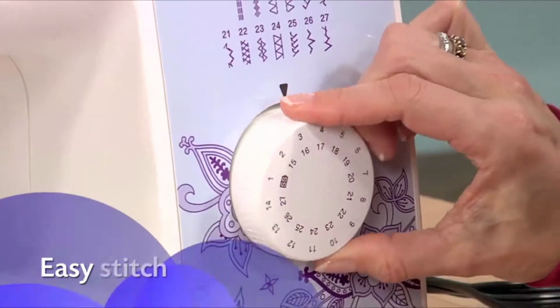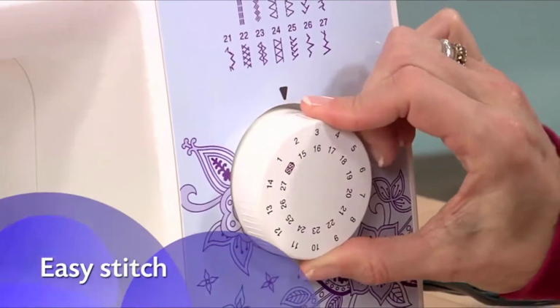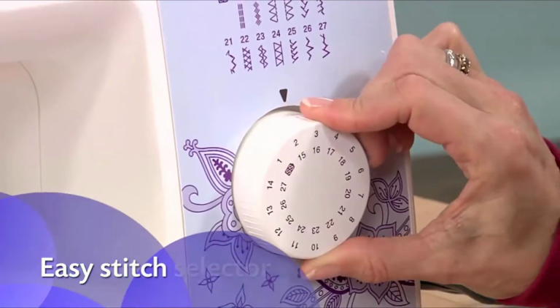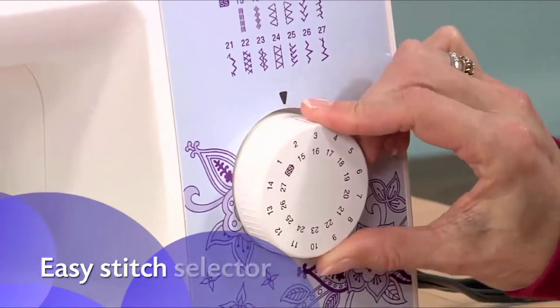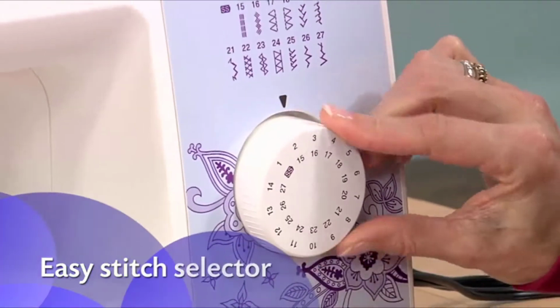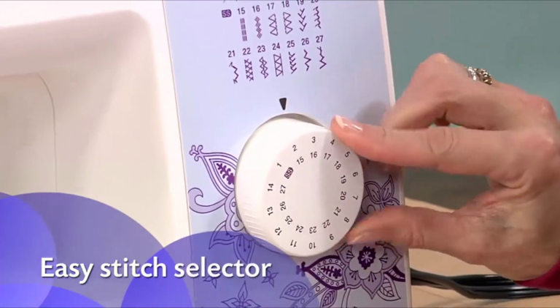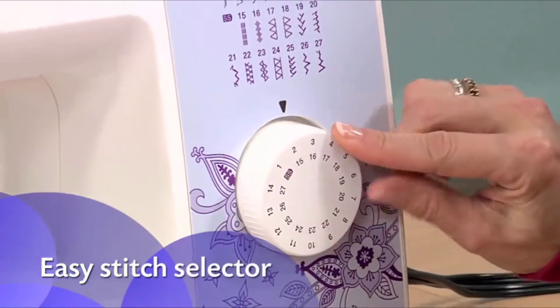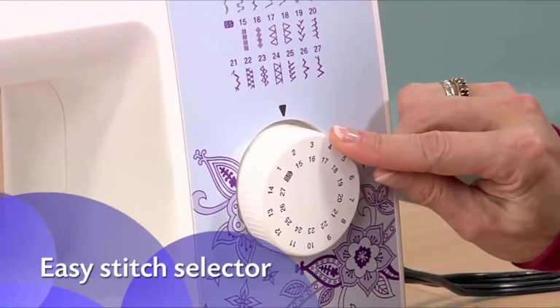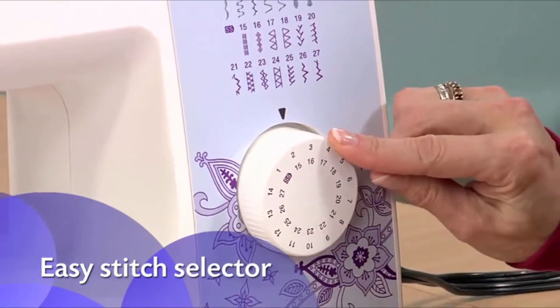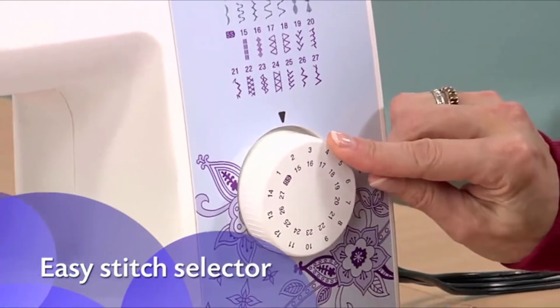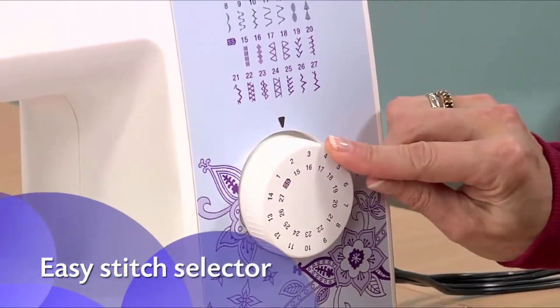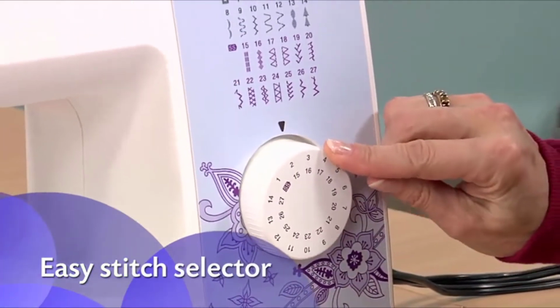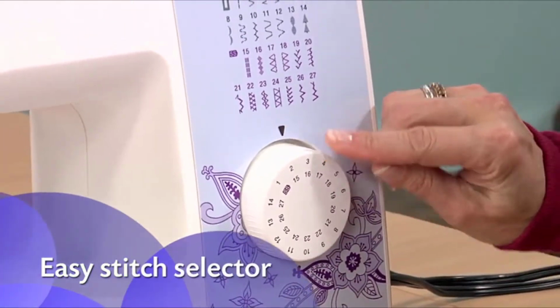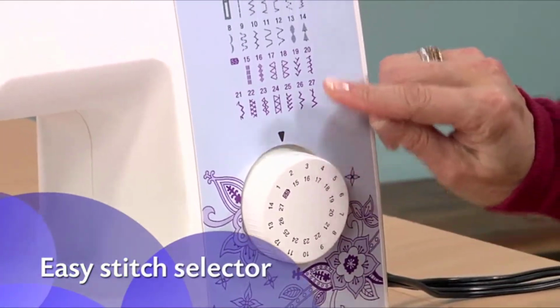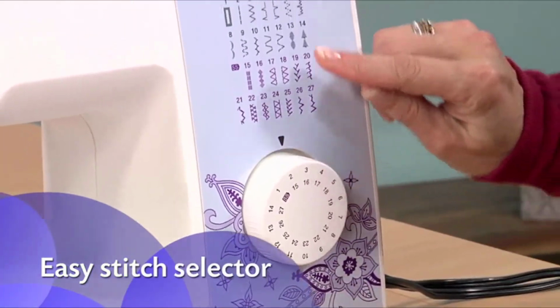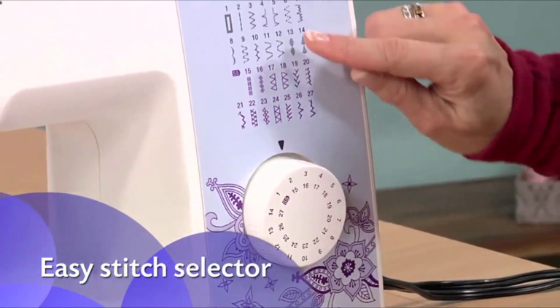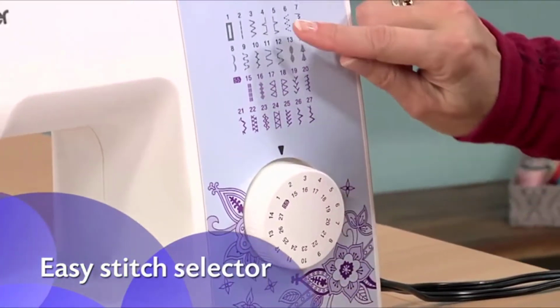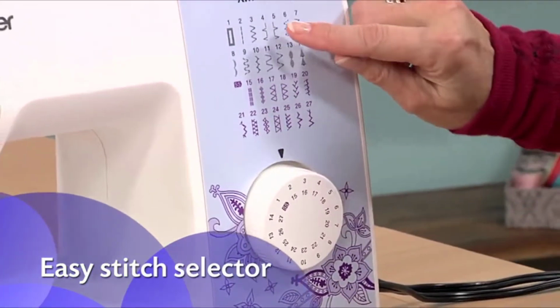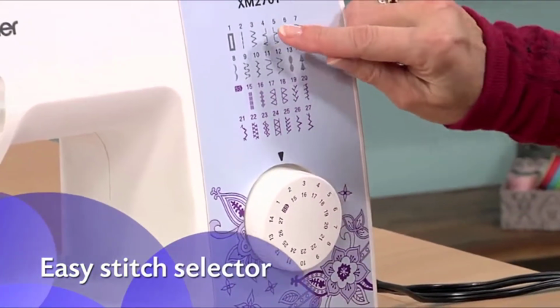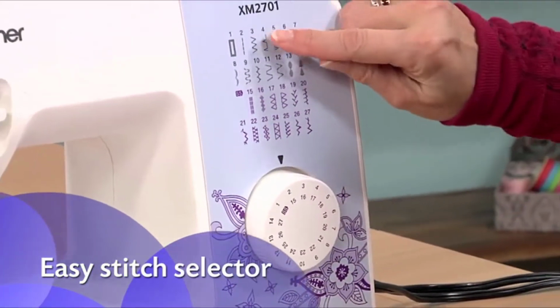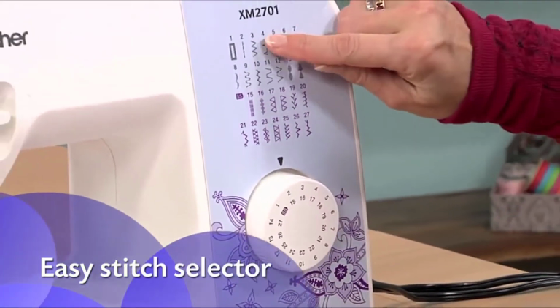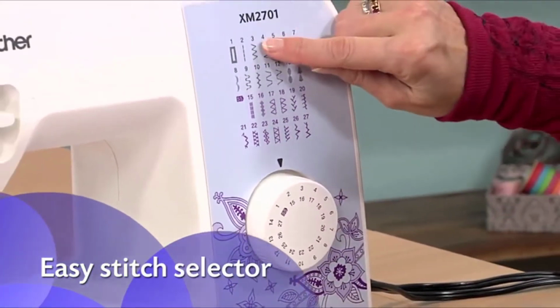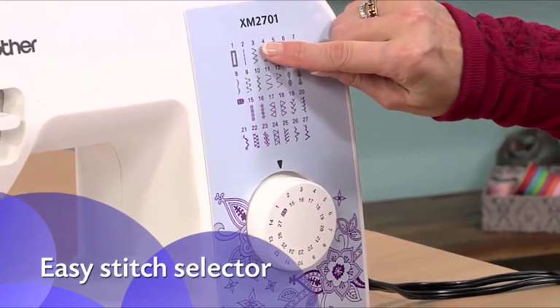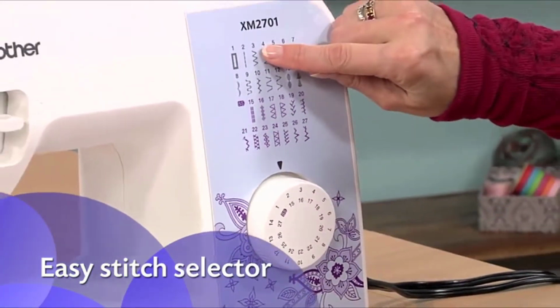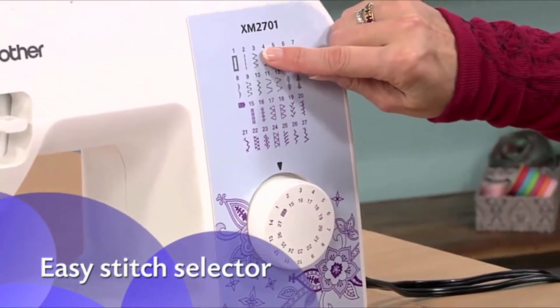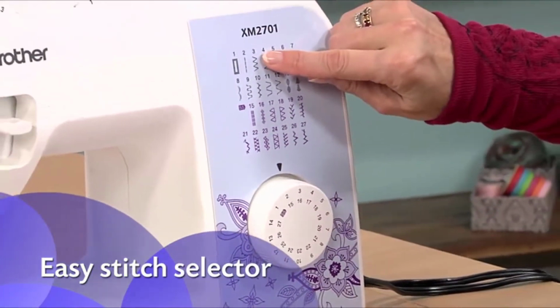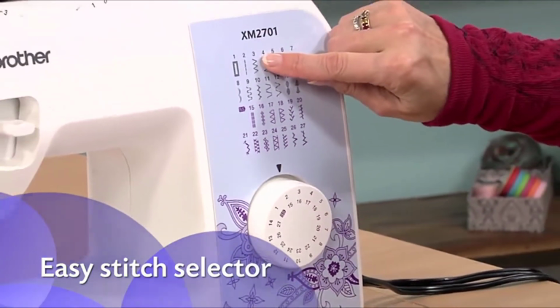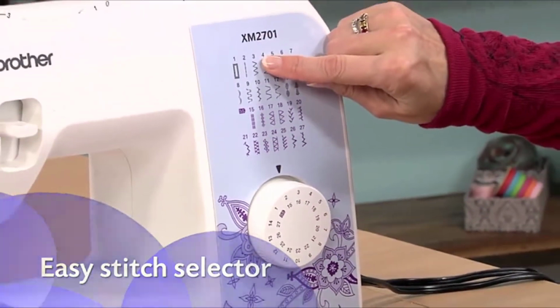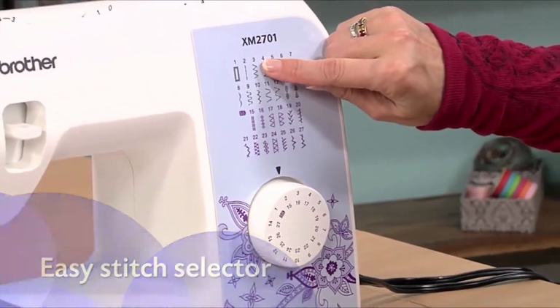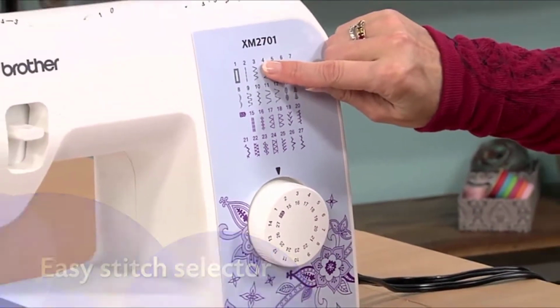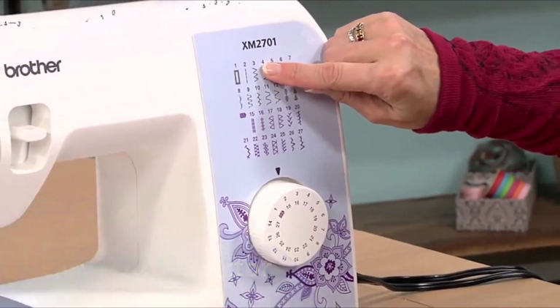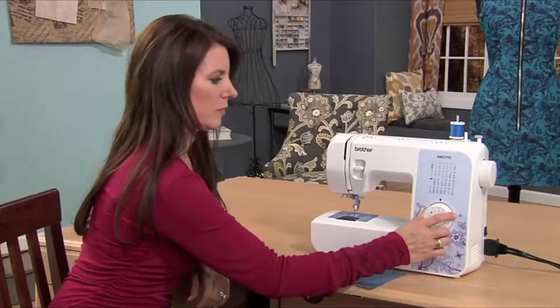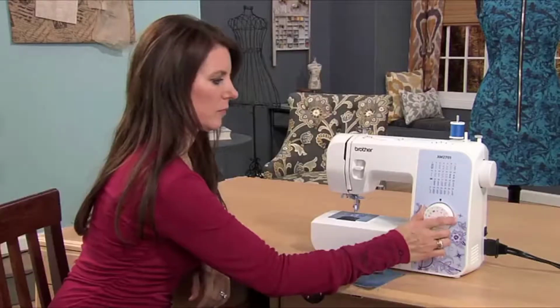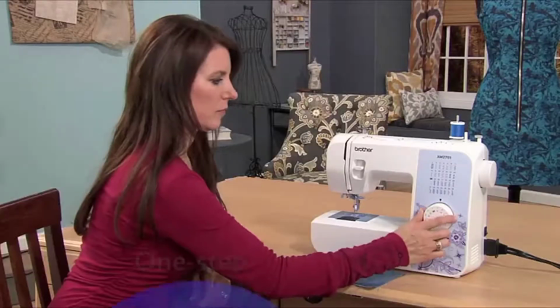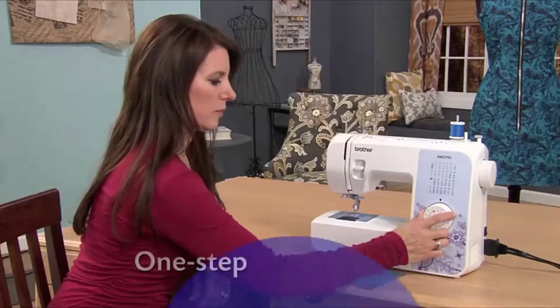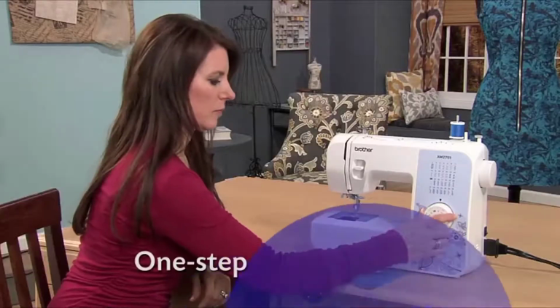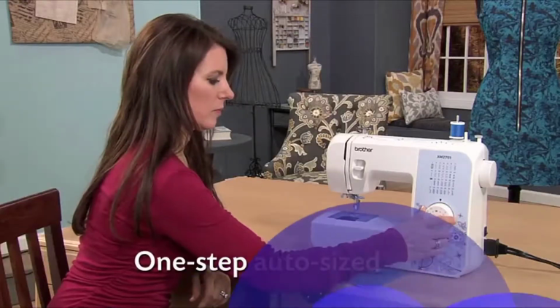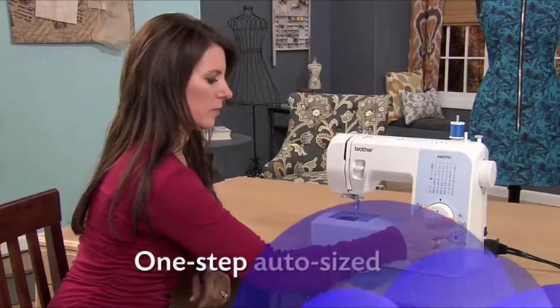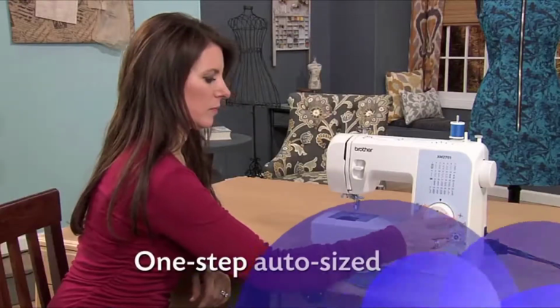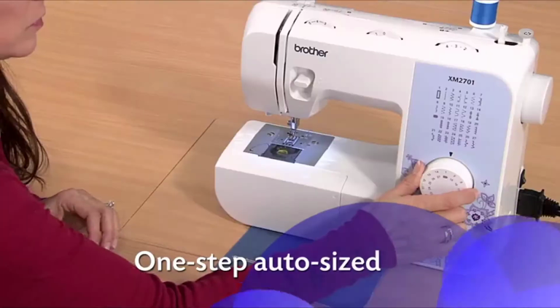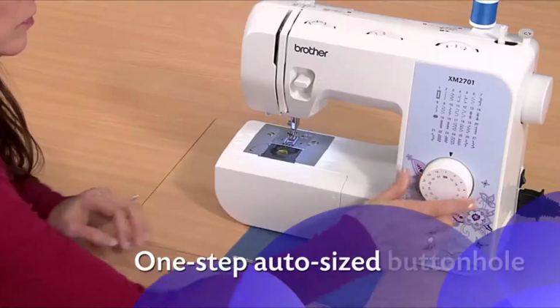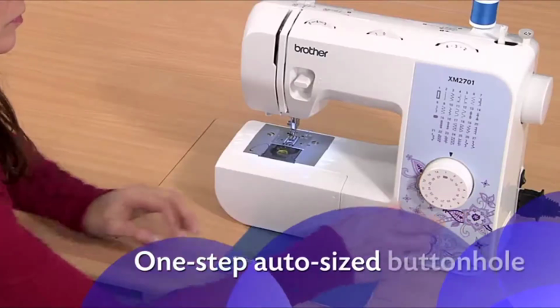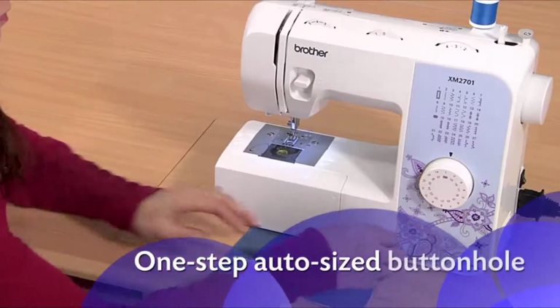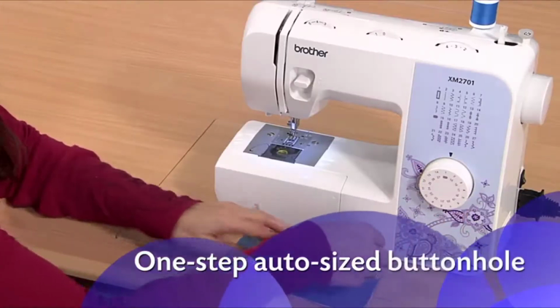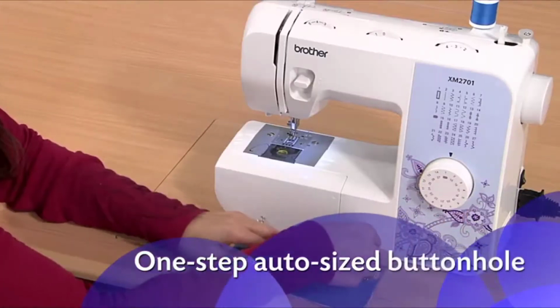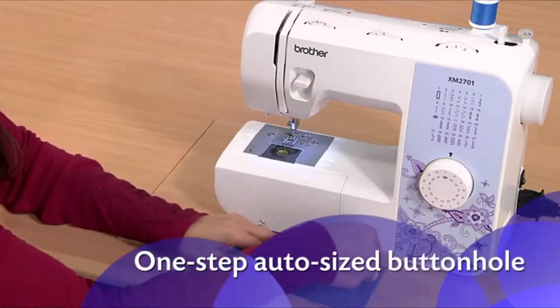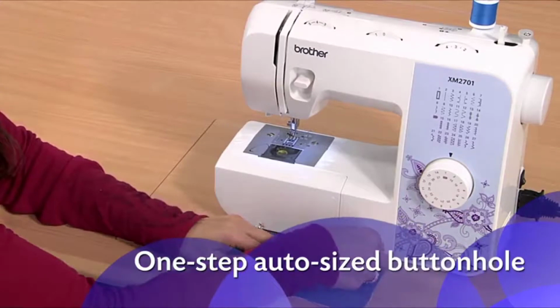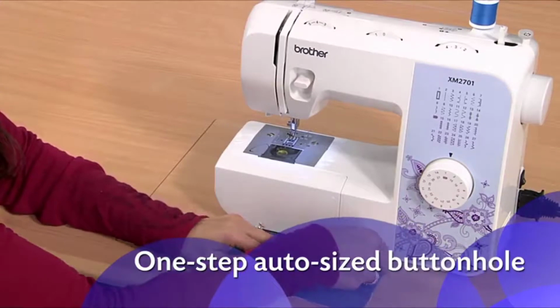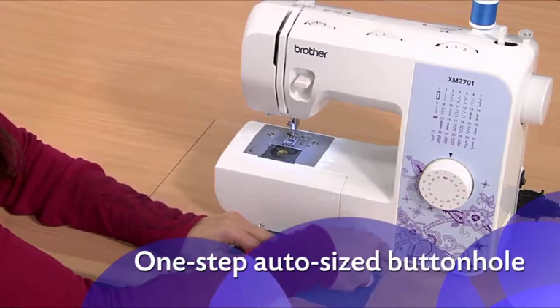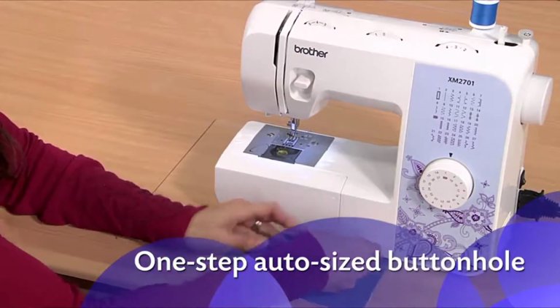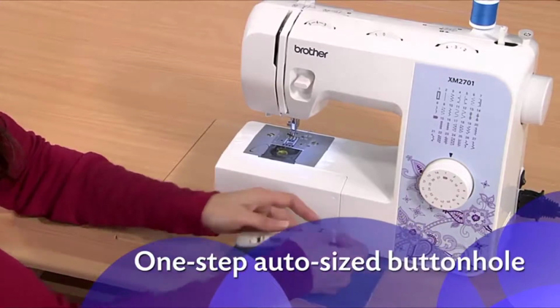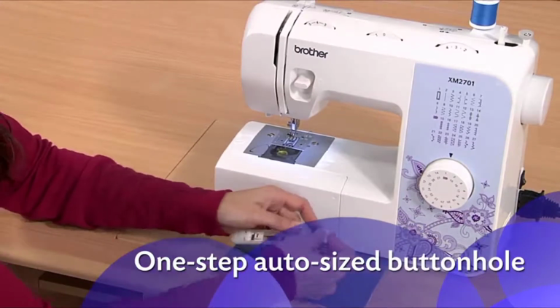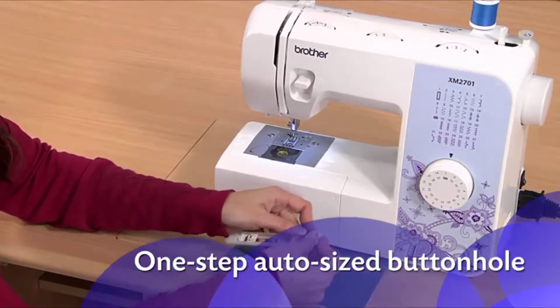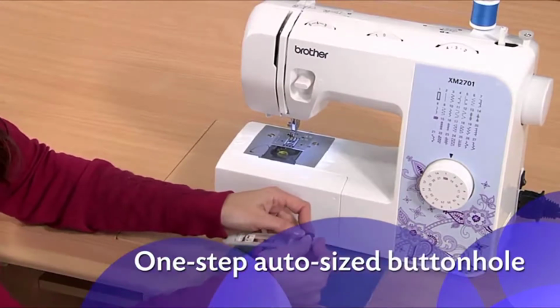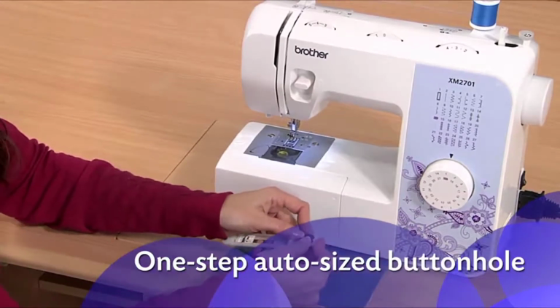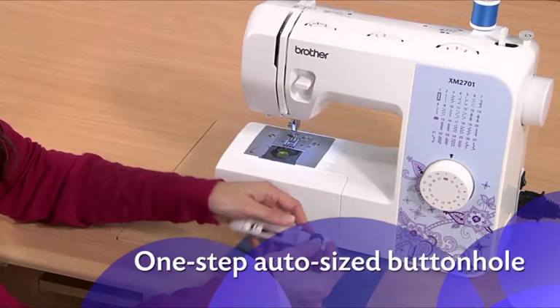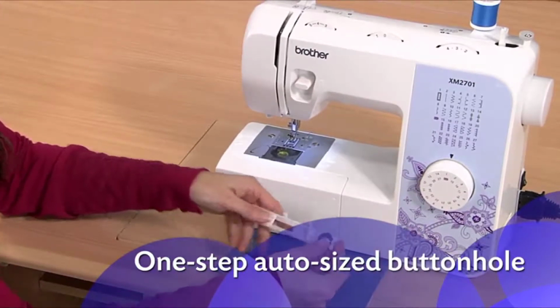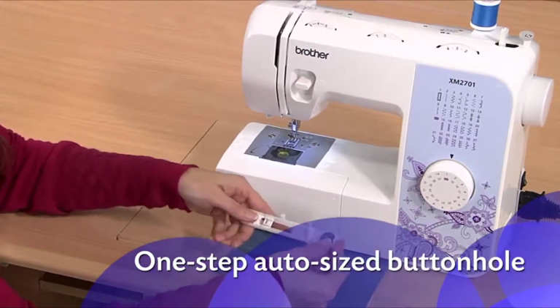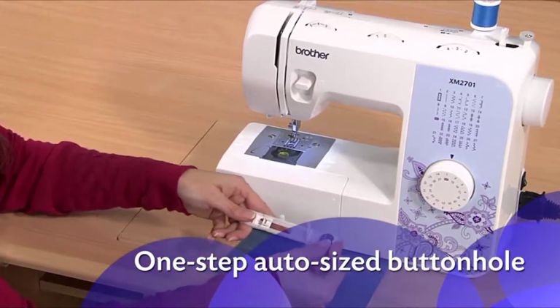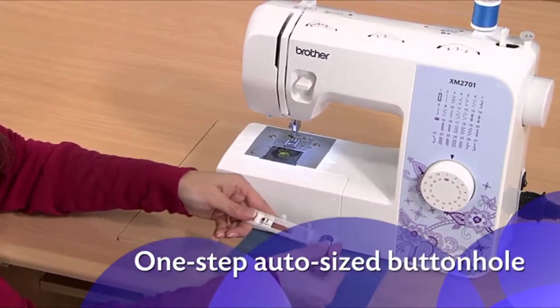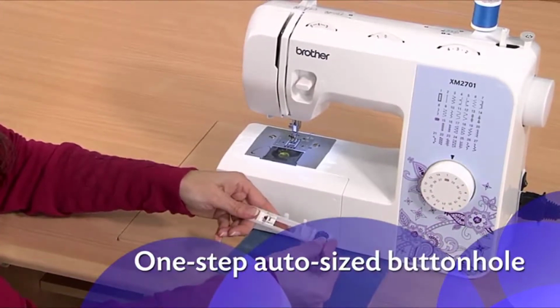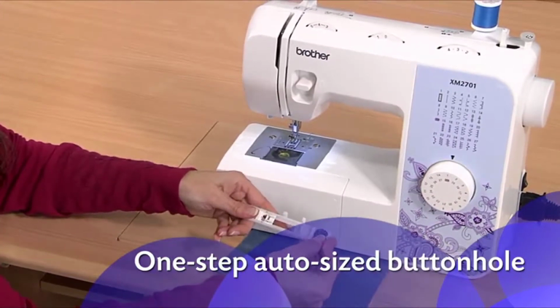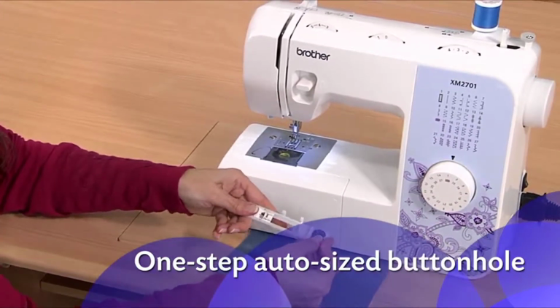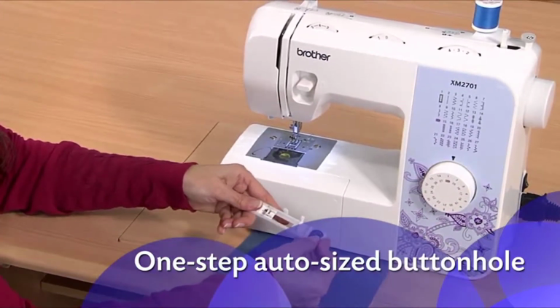Selecting your stitch is as easy as turning a dial, and the one-step buttonhole is automatically sized to fit your buttons.